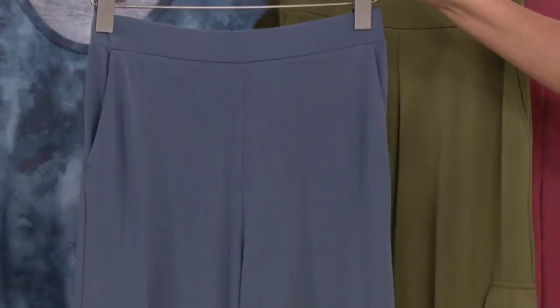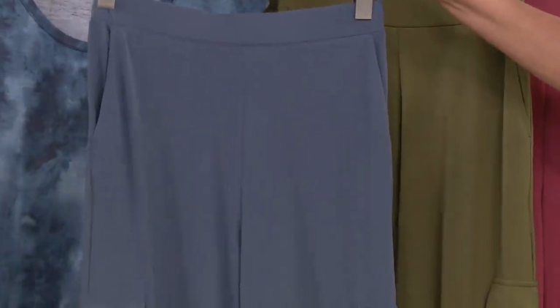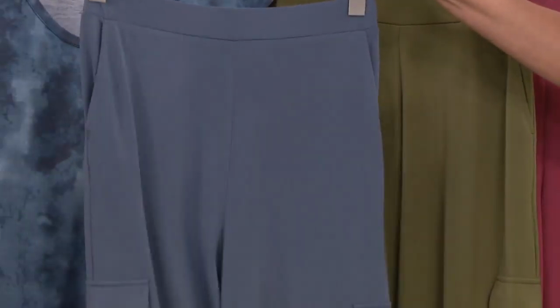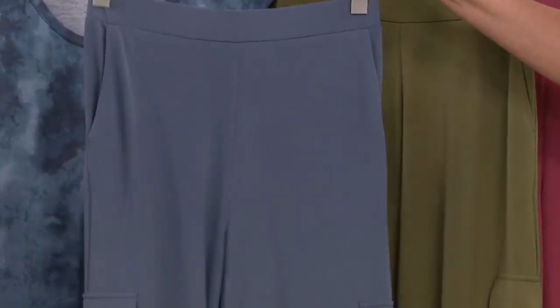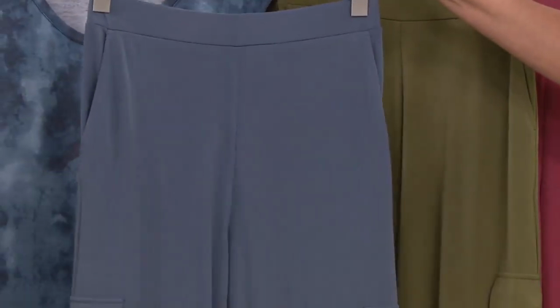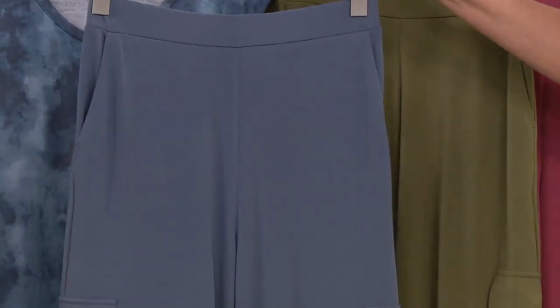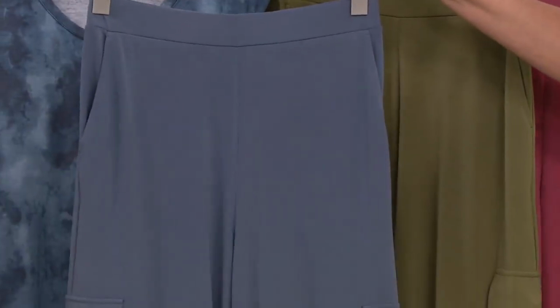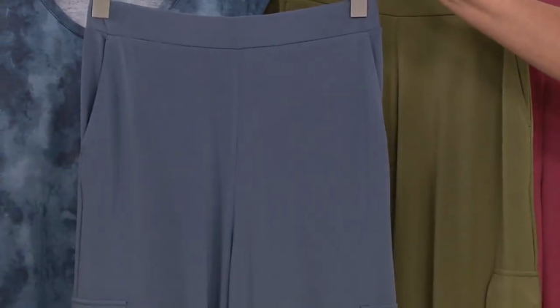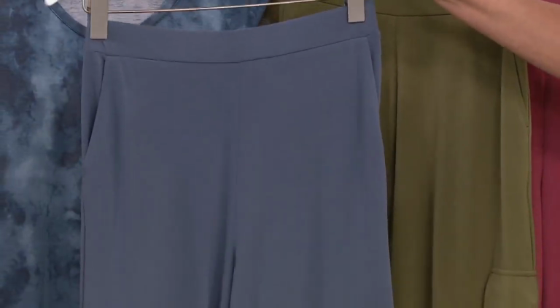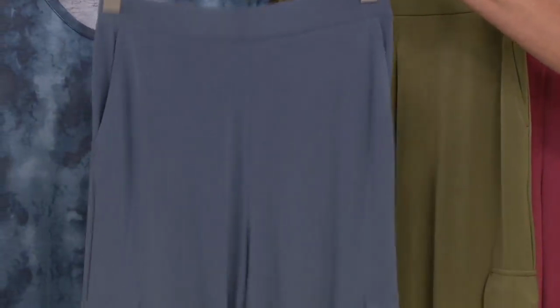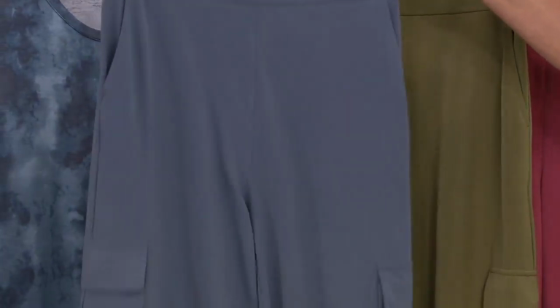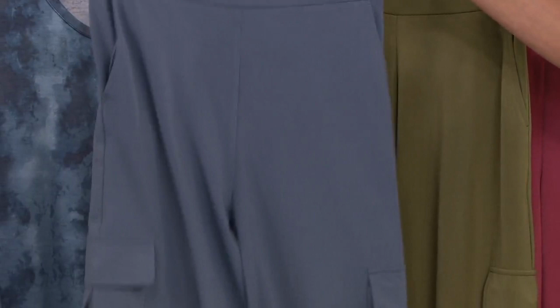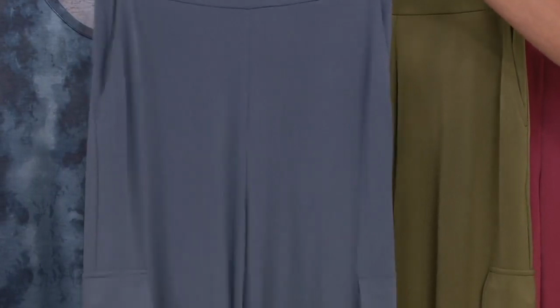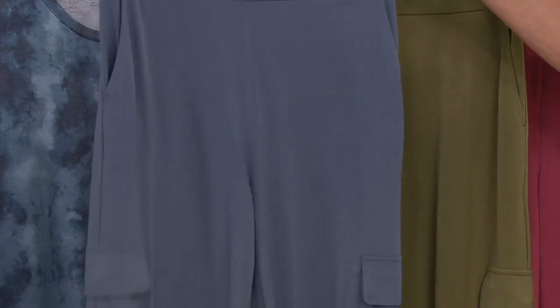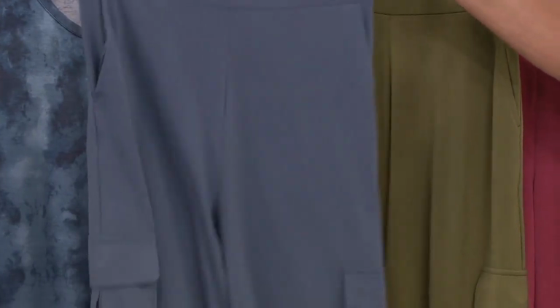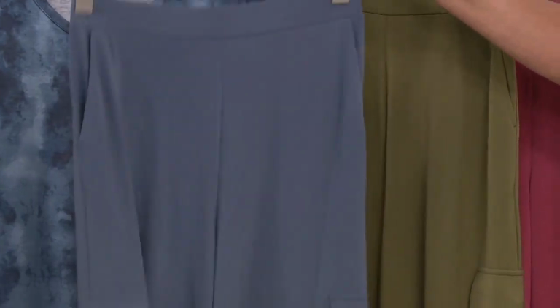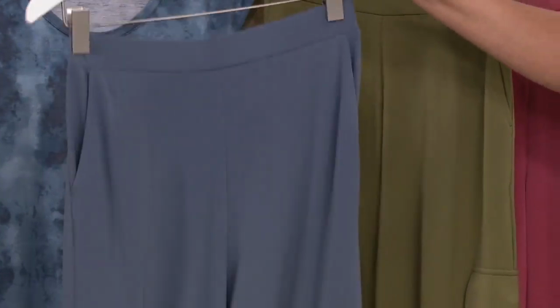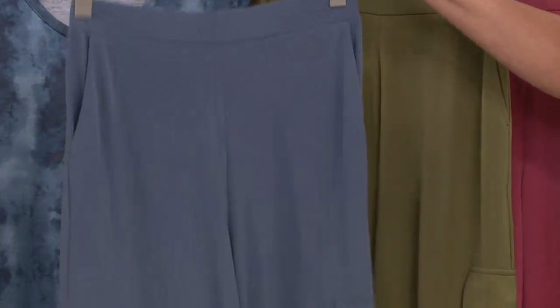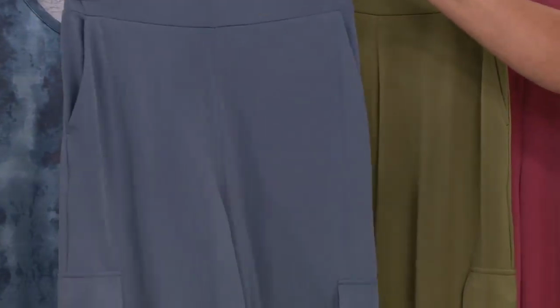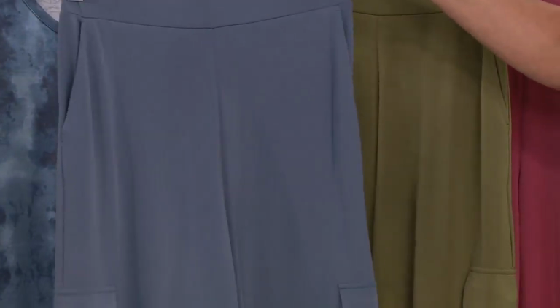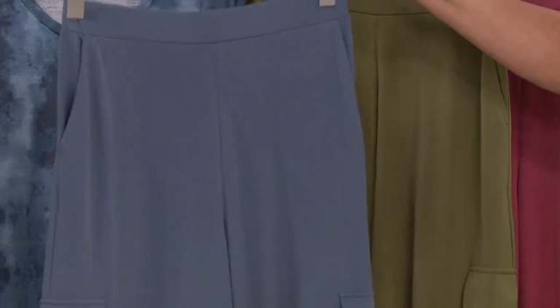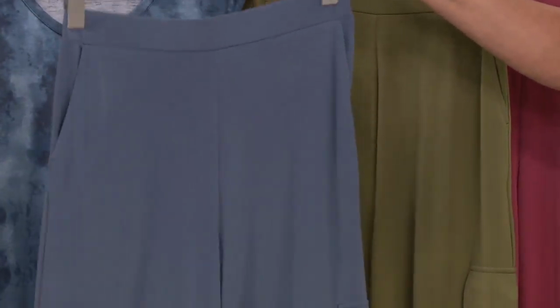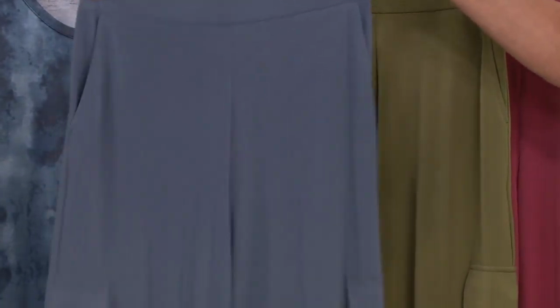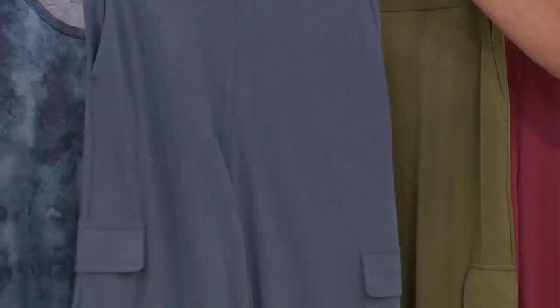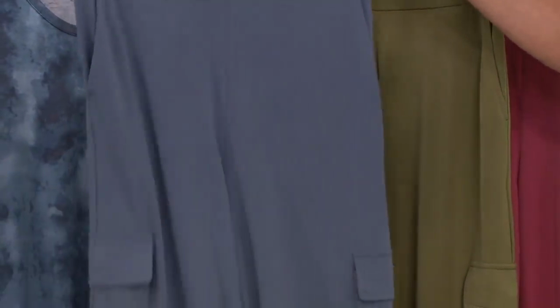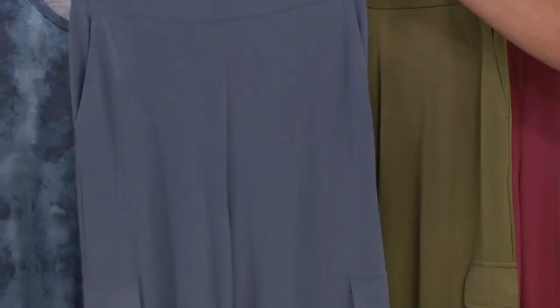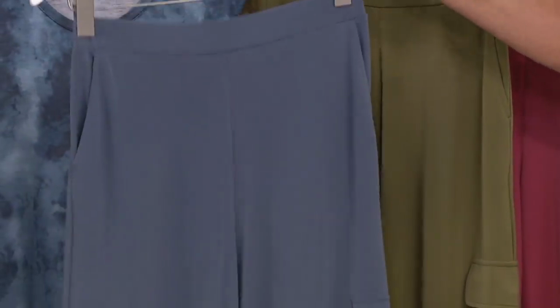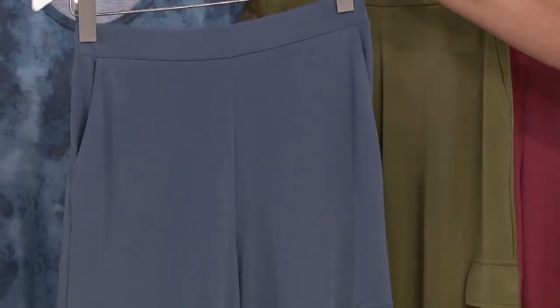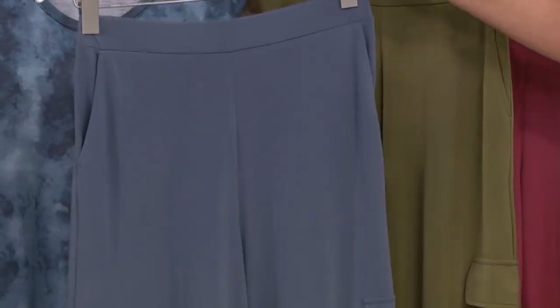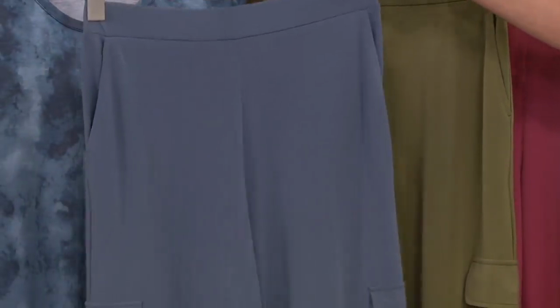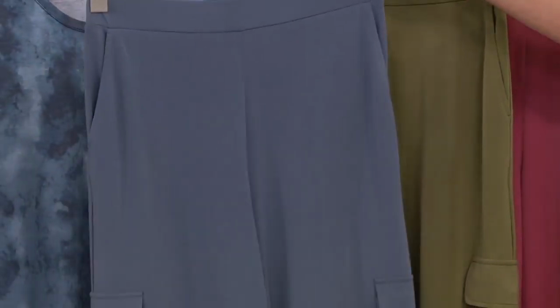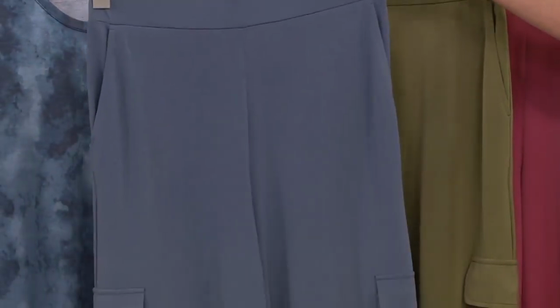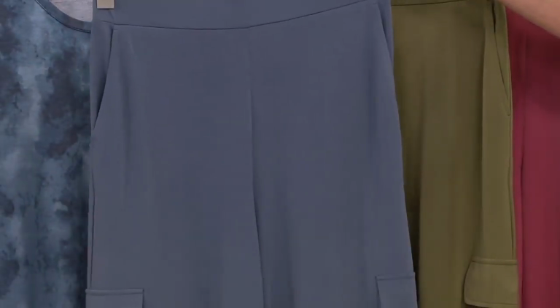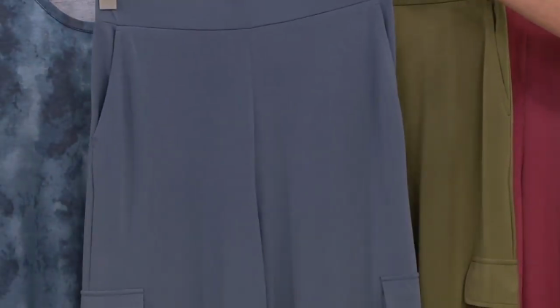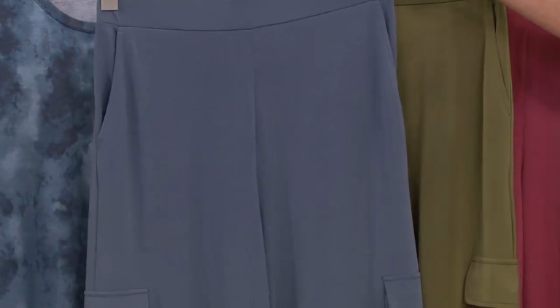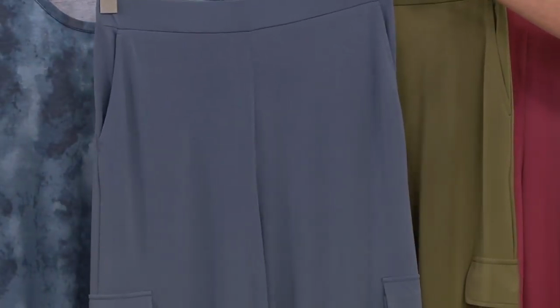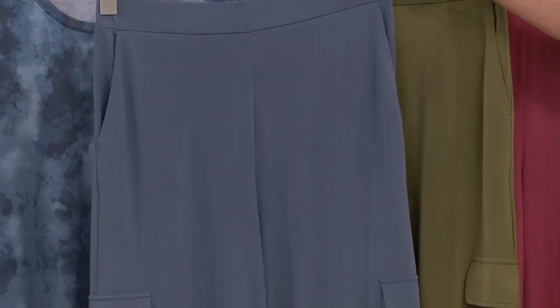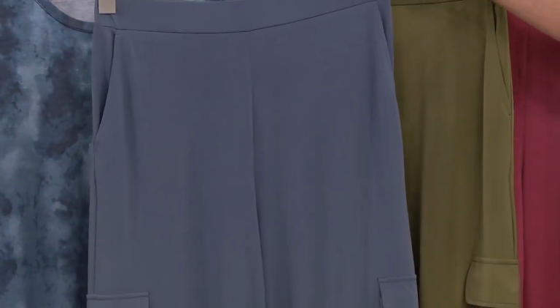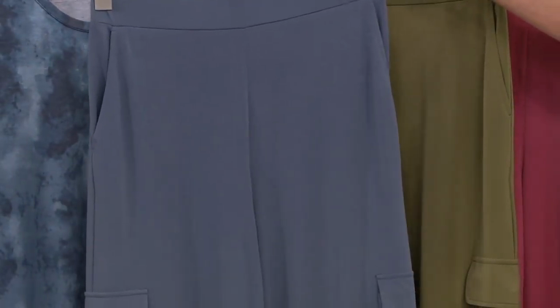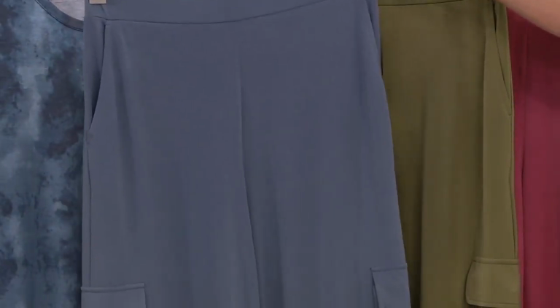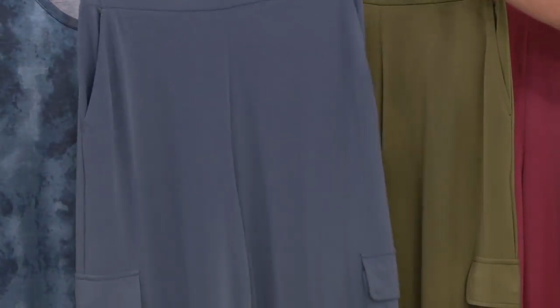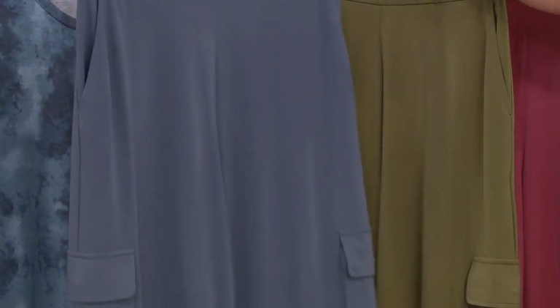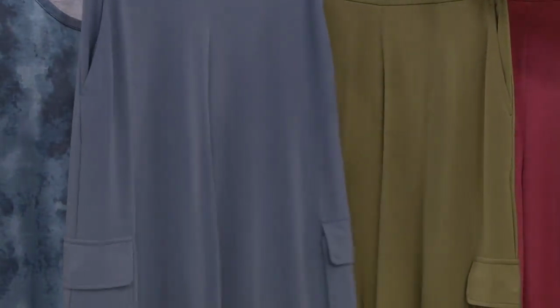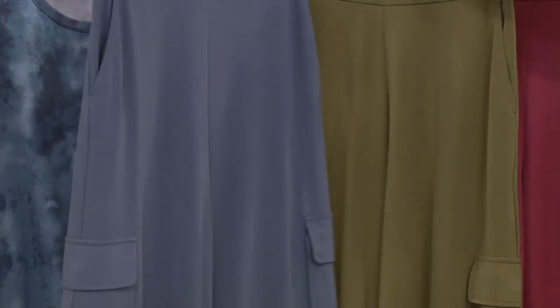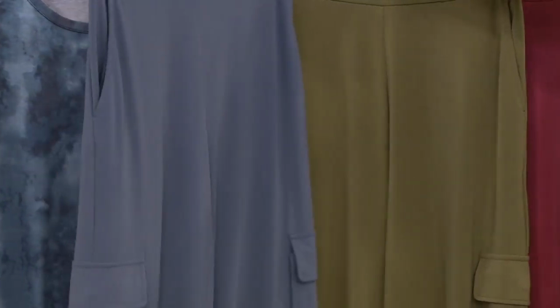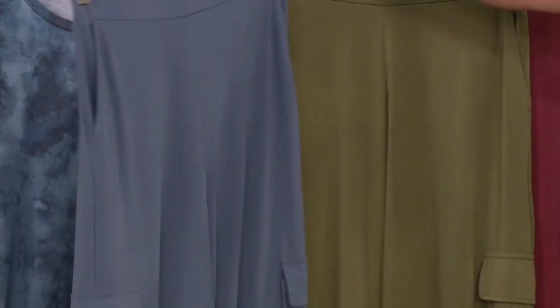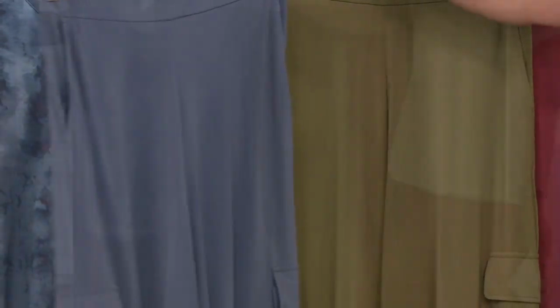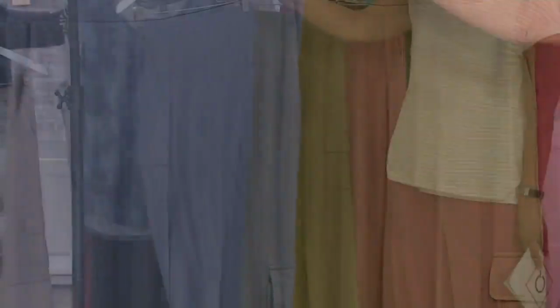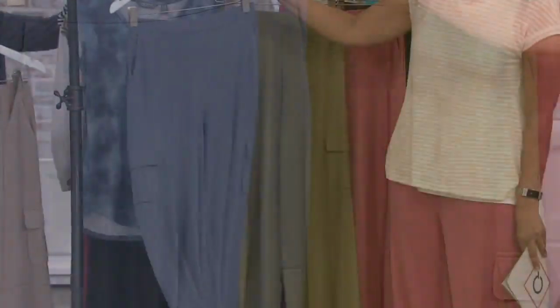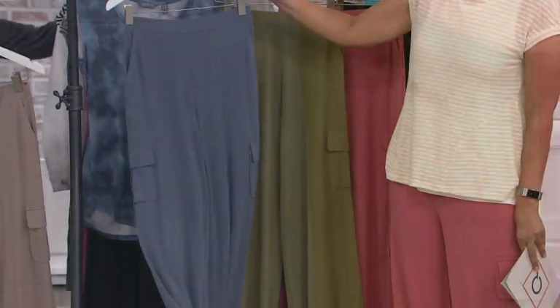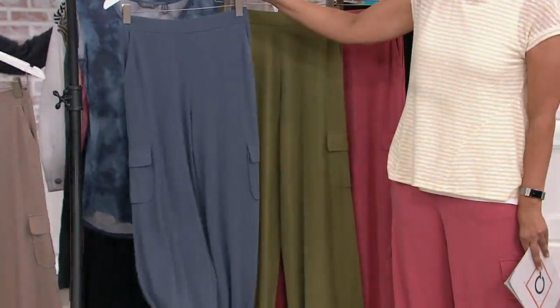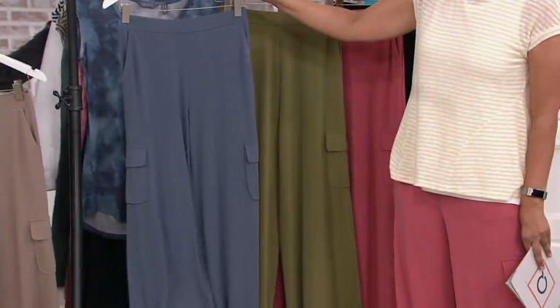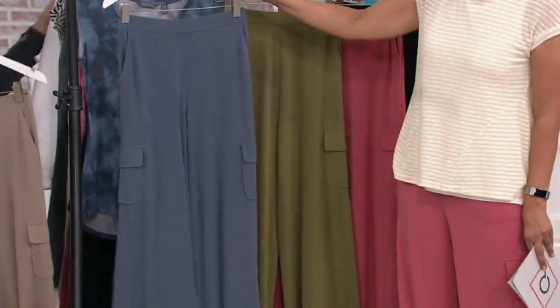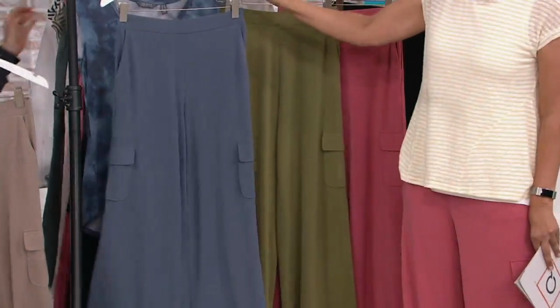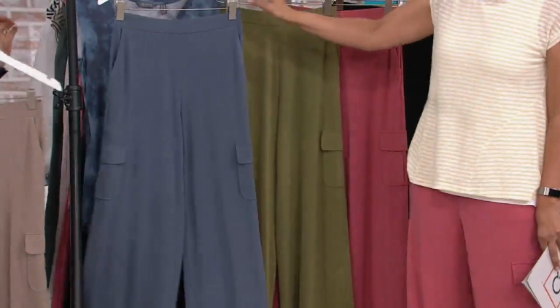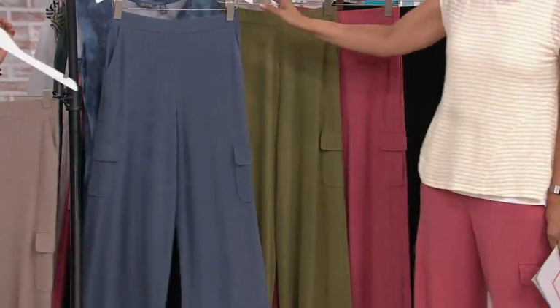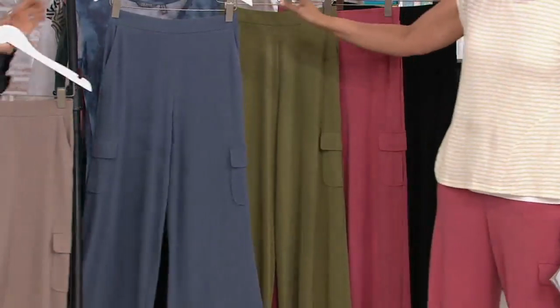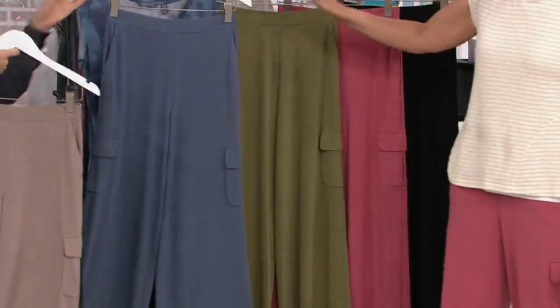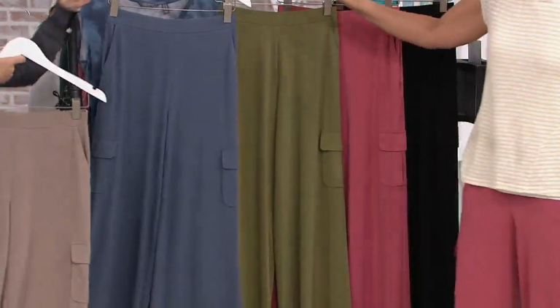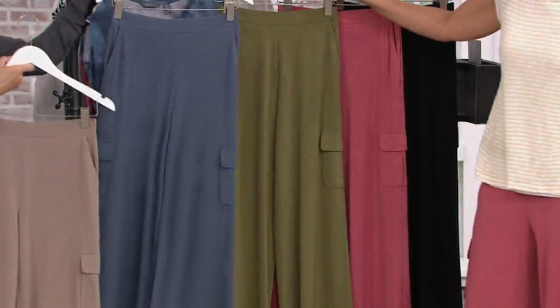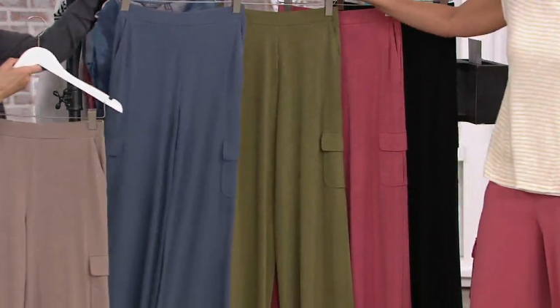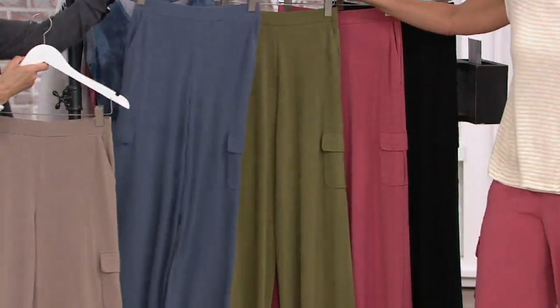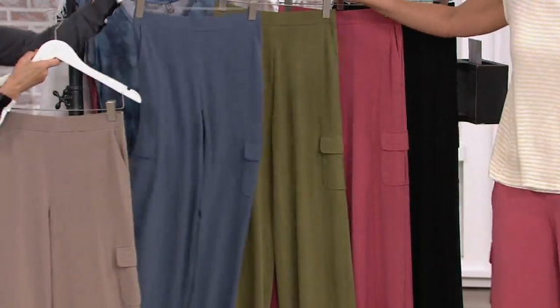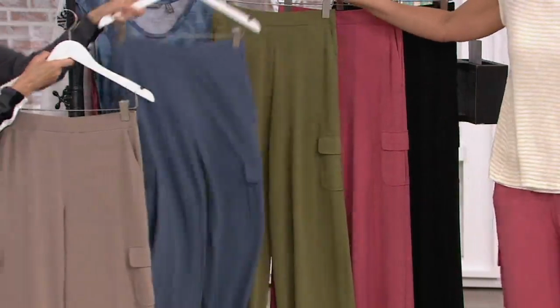The blue storm is most limited in every single size. Regular, tall, petite ladies — we're all going for the blue storm.